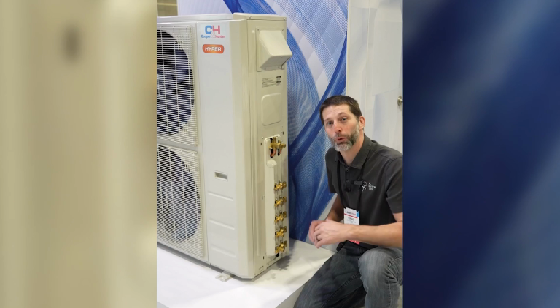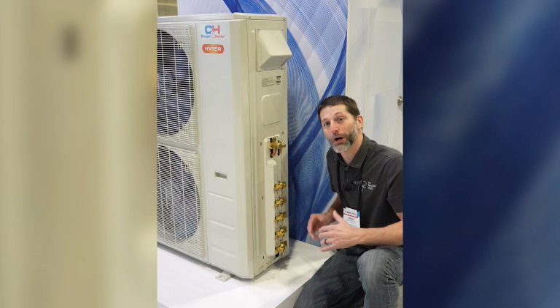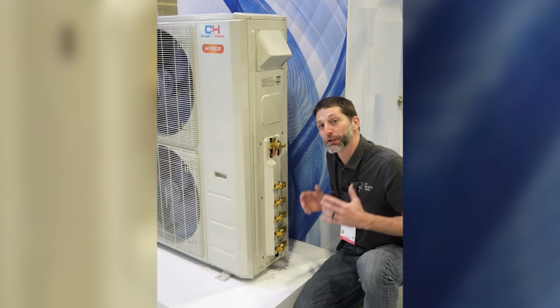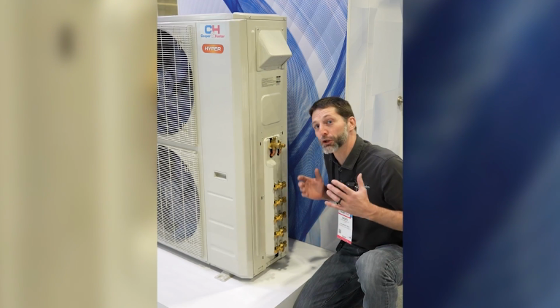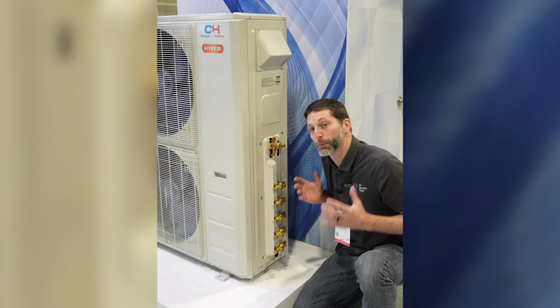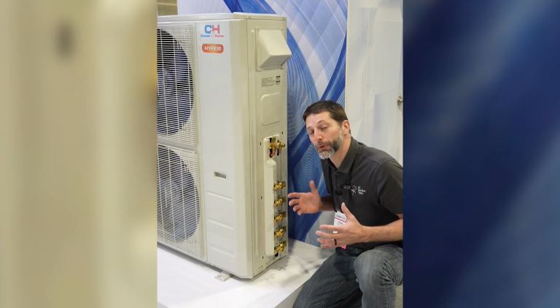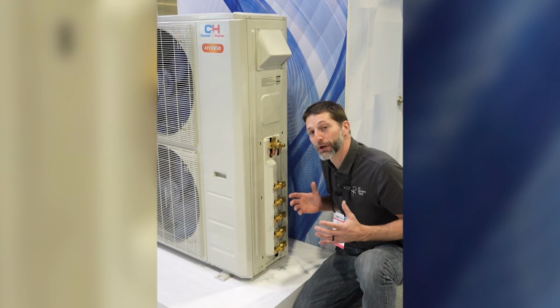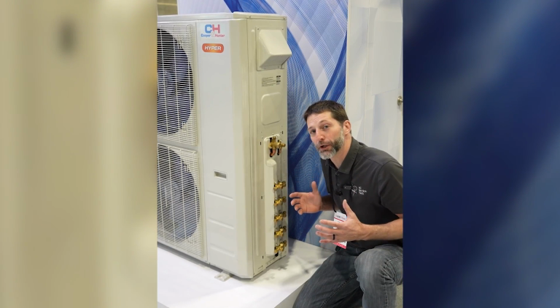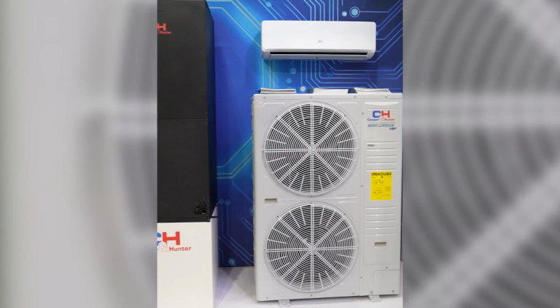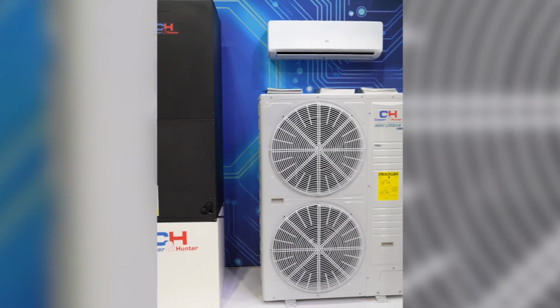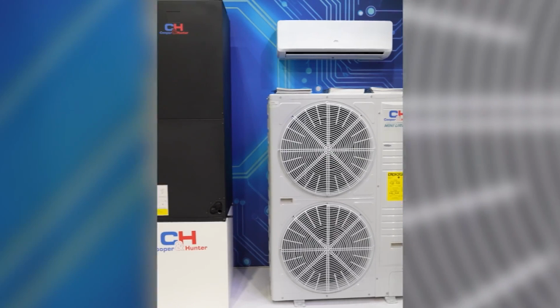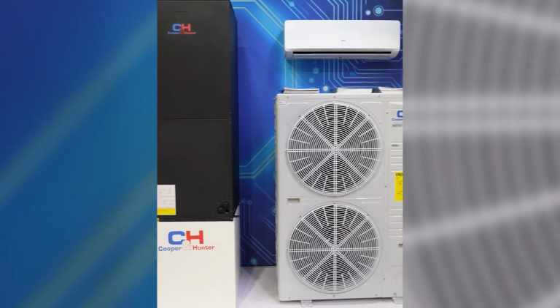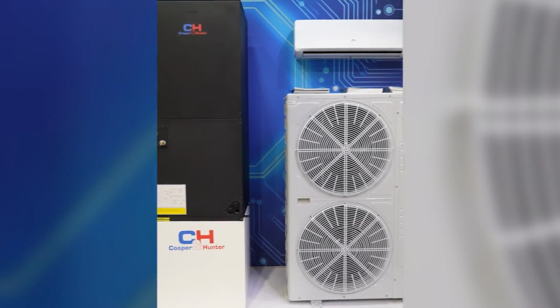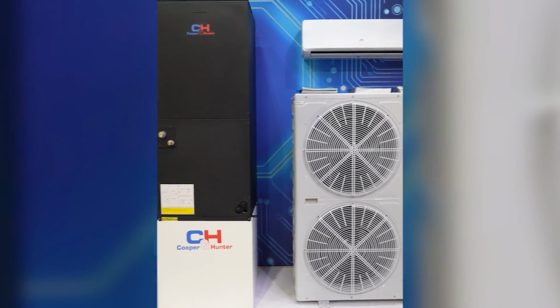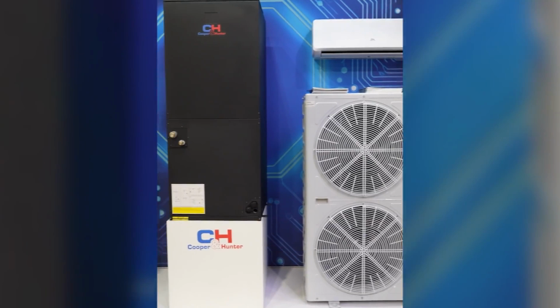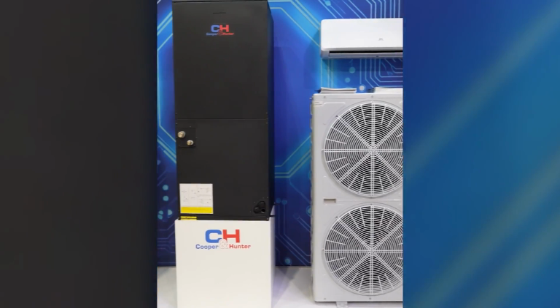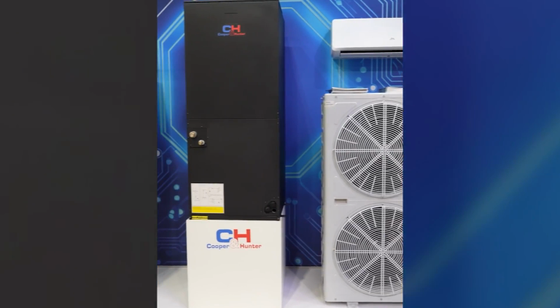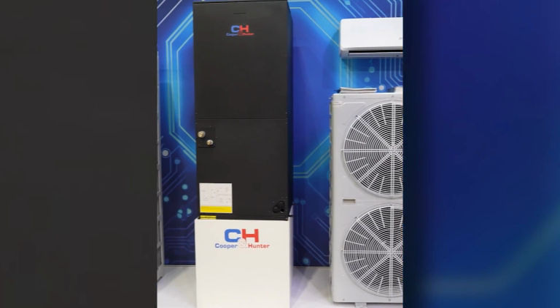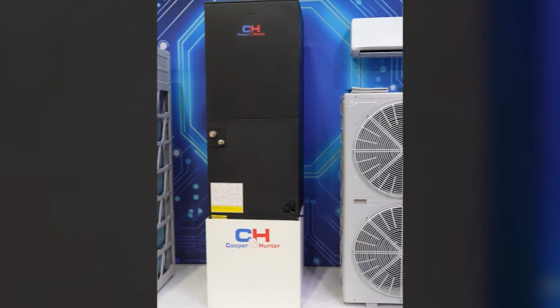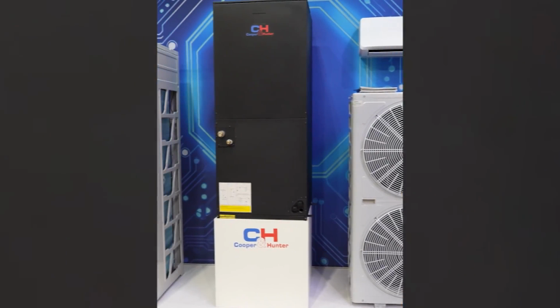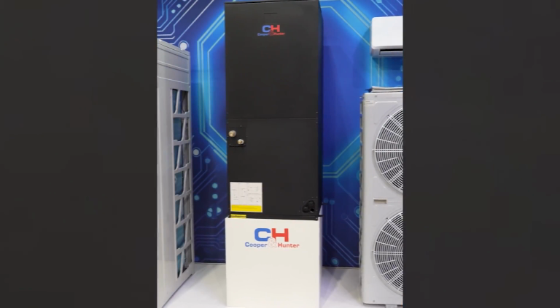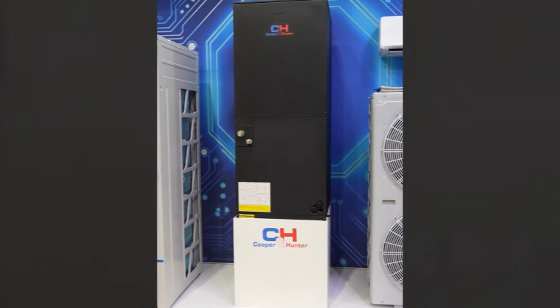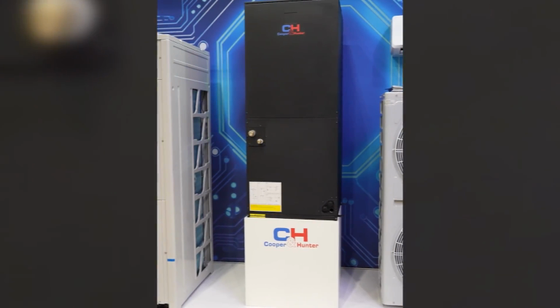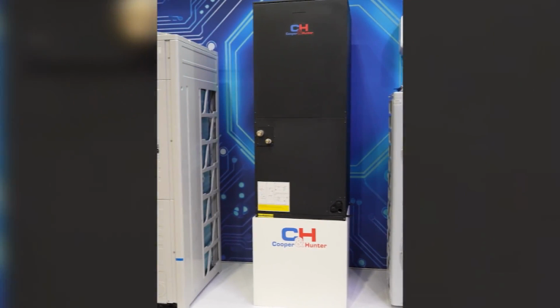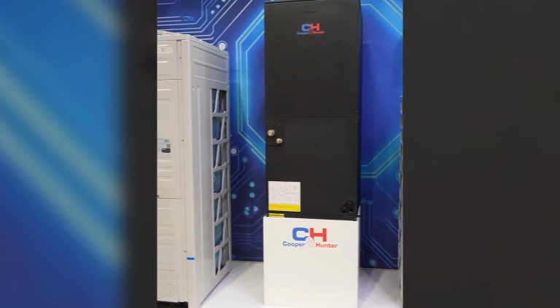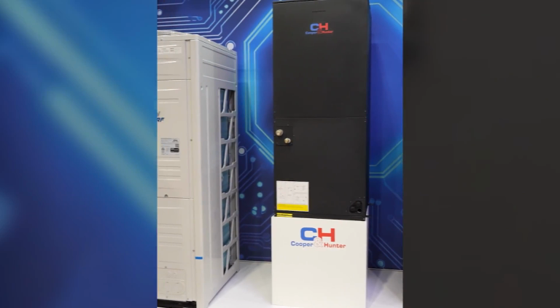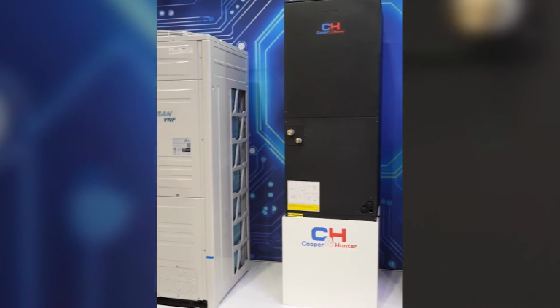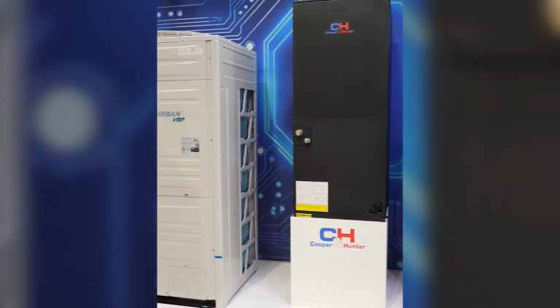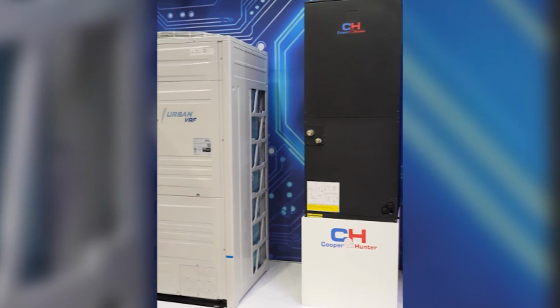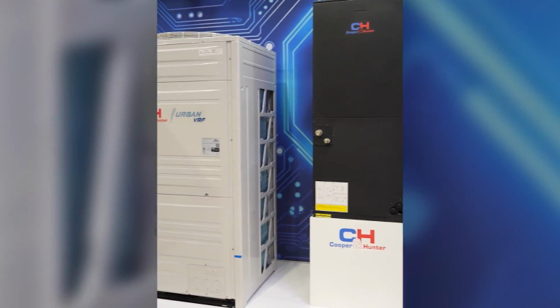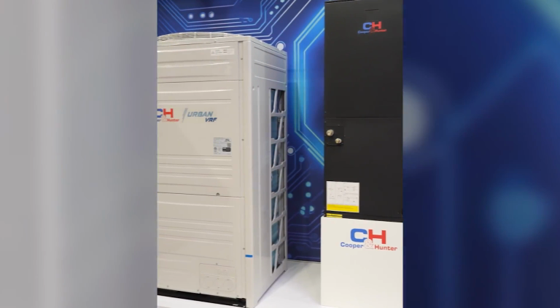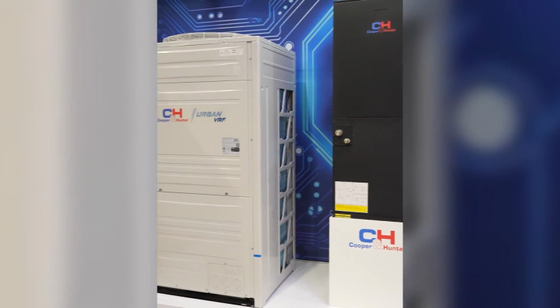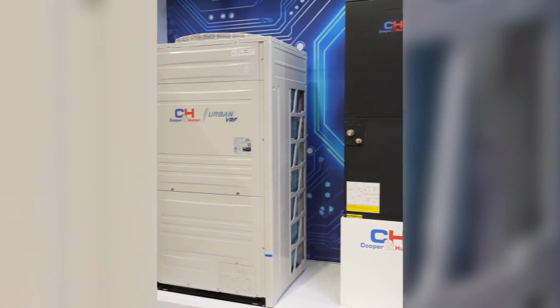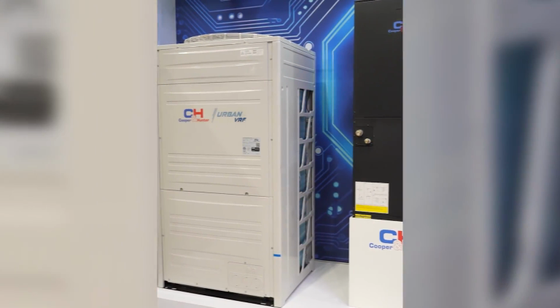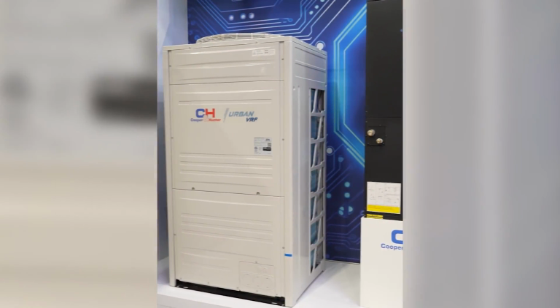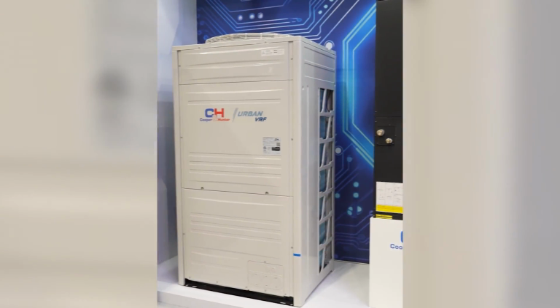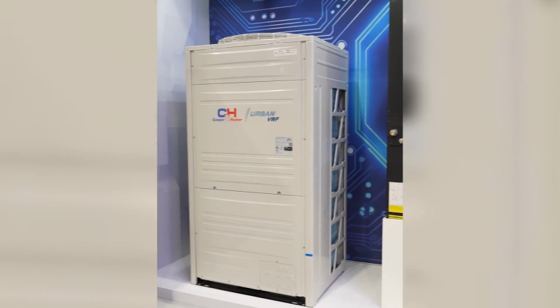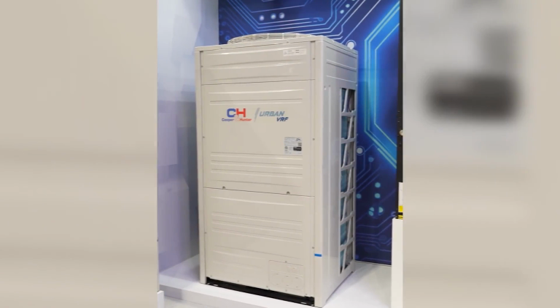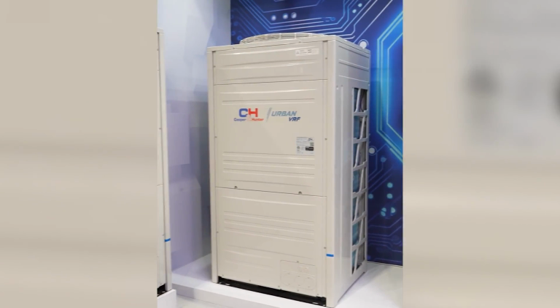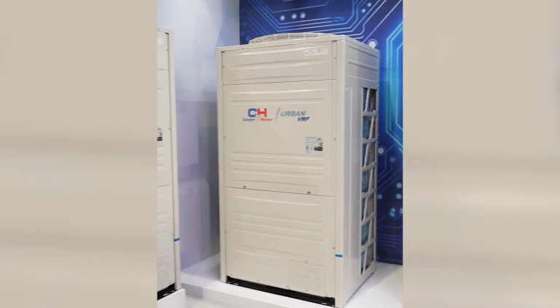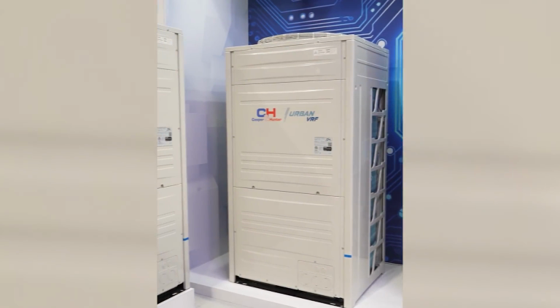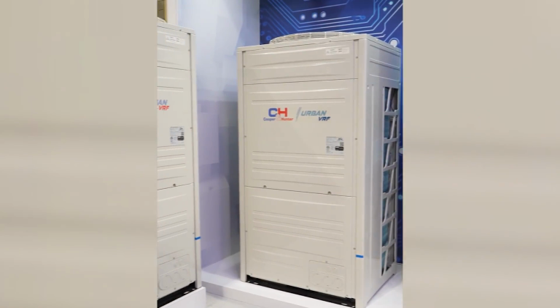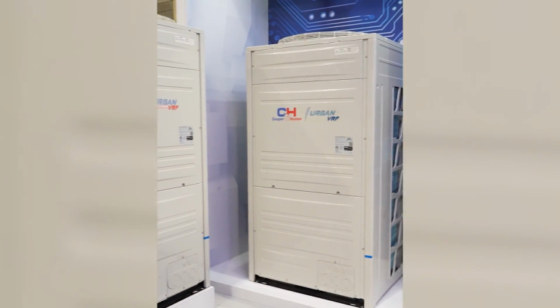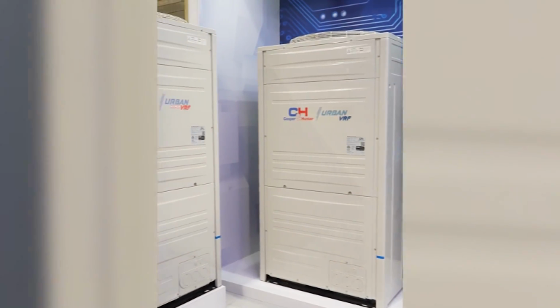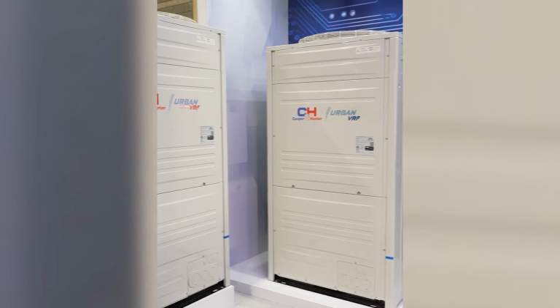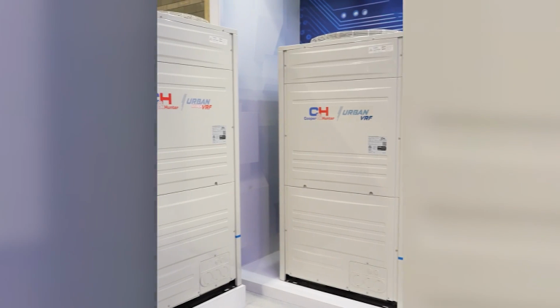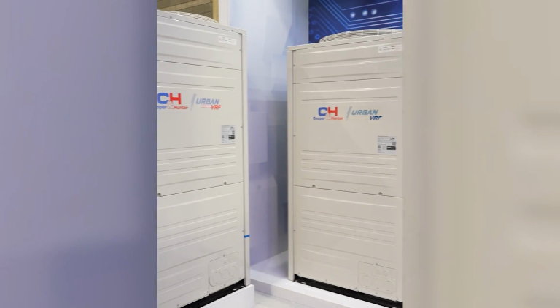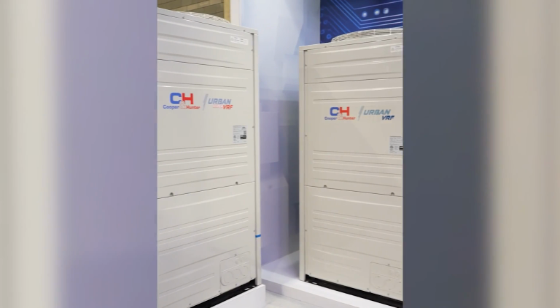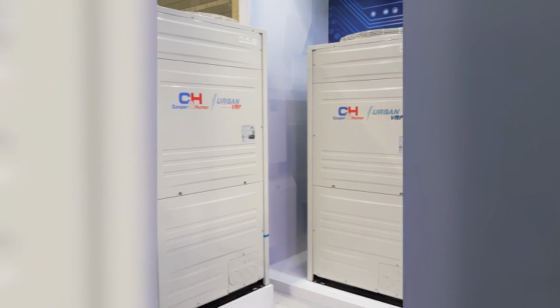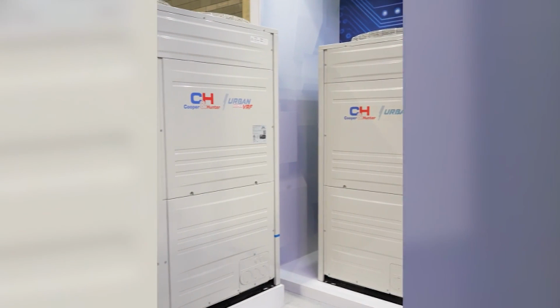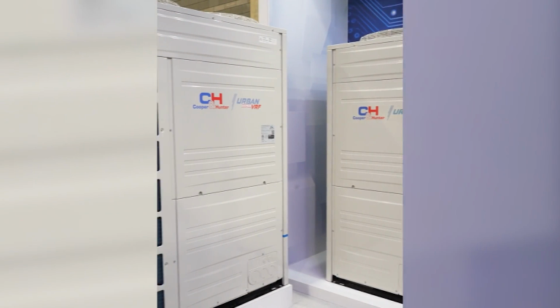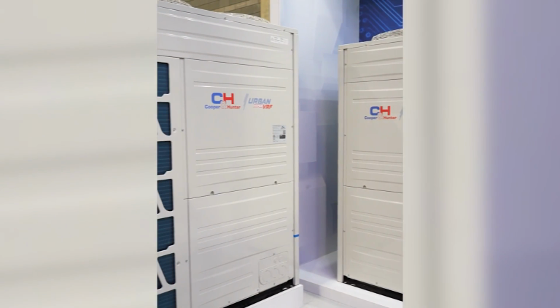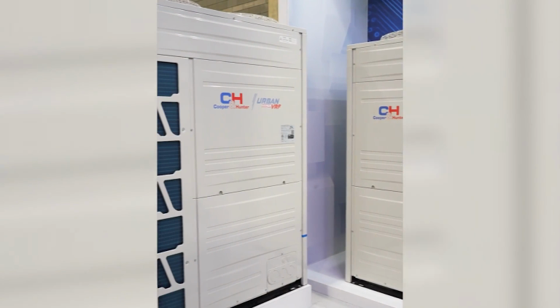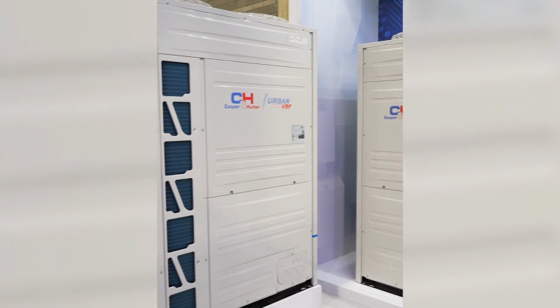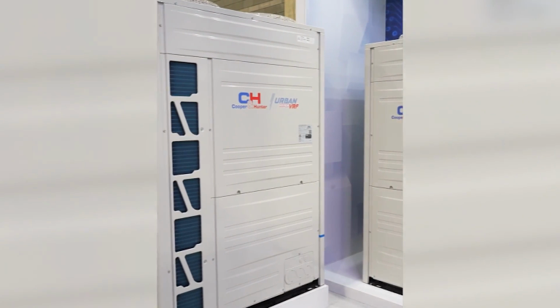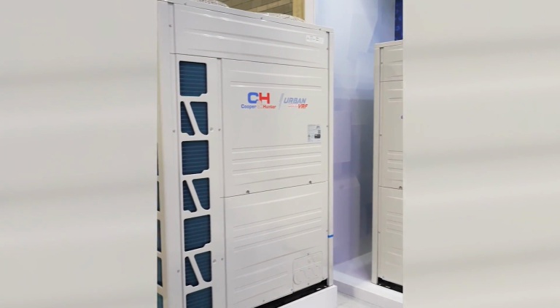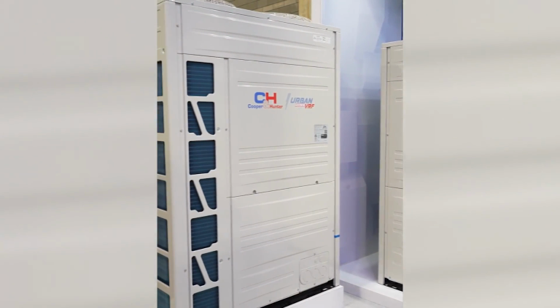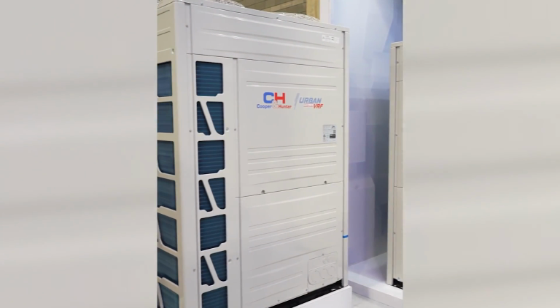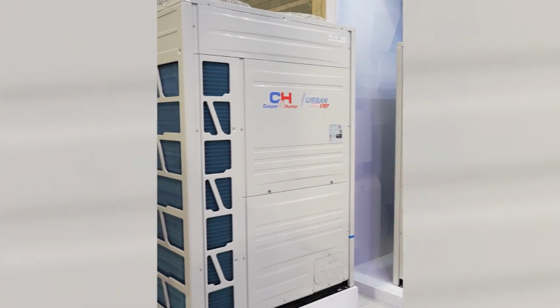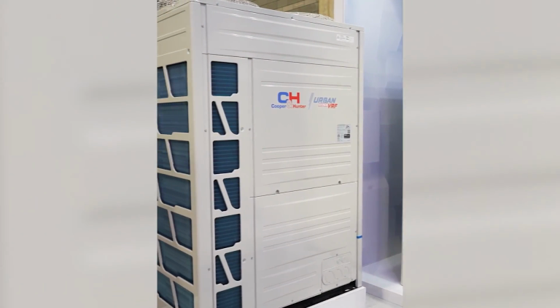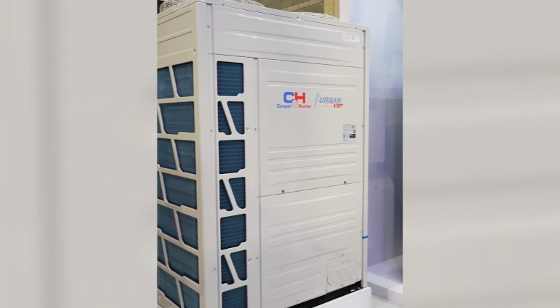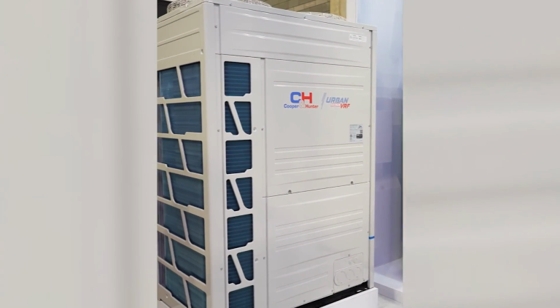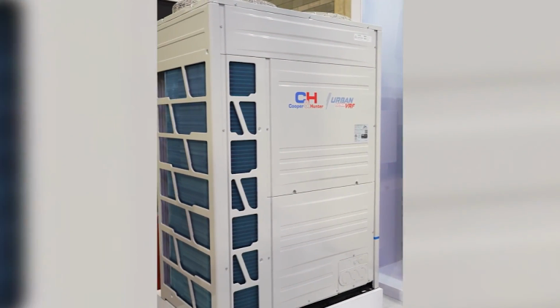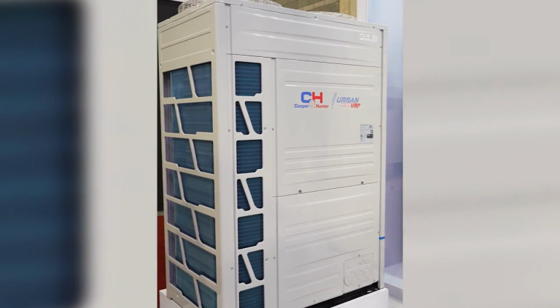We're at the Cooper & Hunter booth and today we're discussing the difference between a multi-zone mini split, a mini VRF system, and a VRF system.